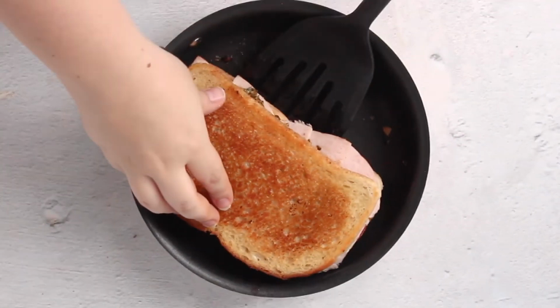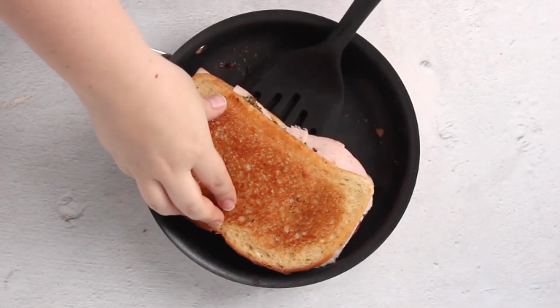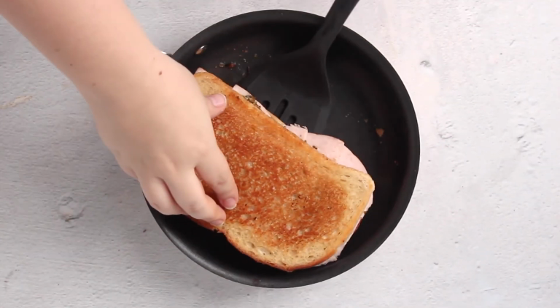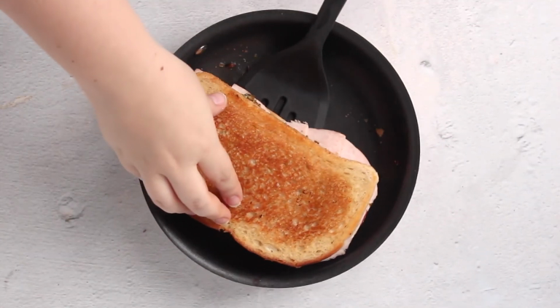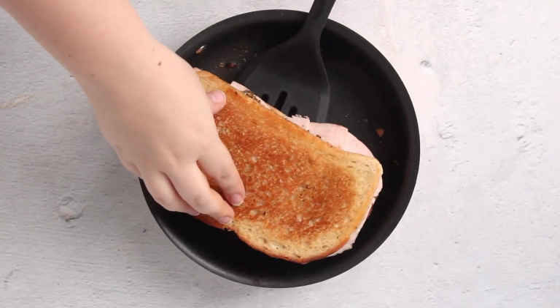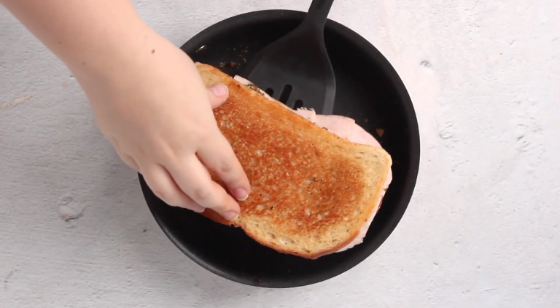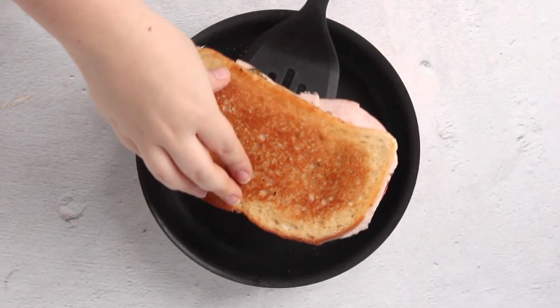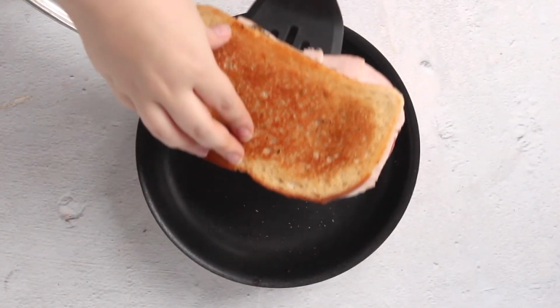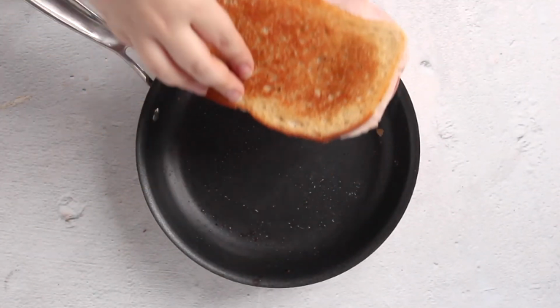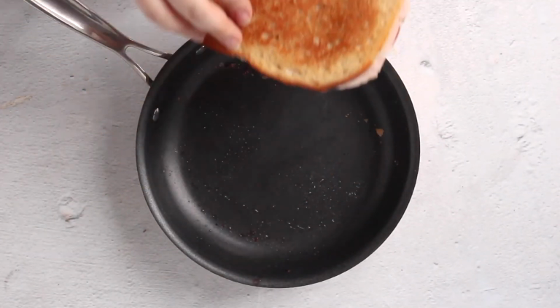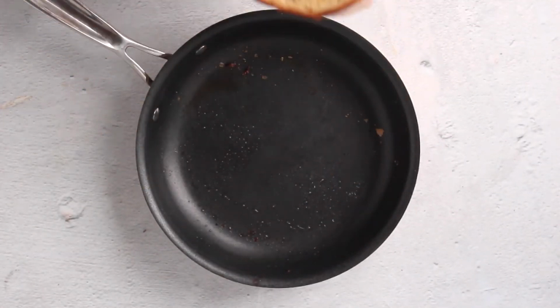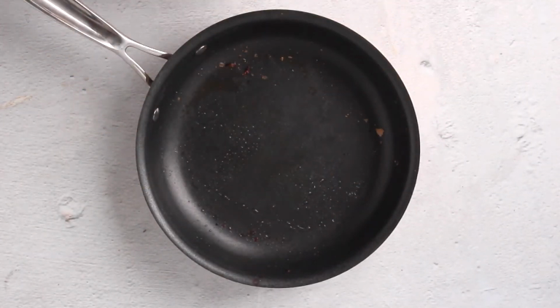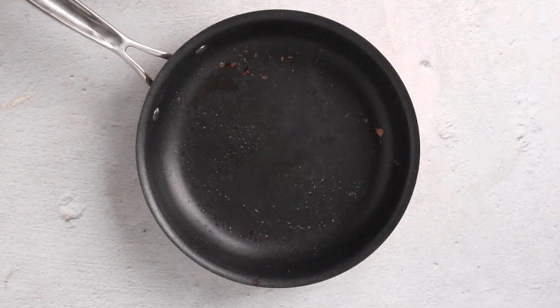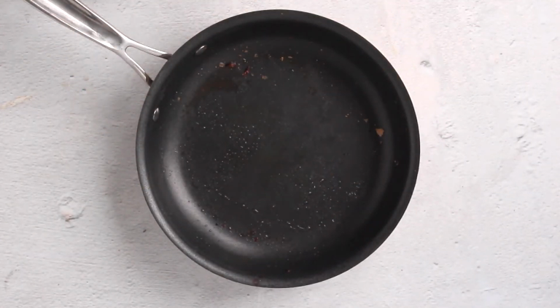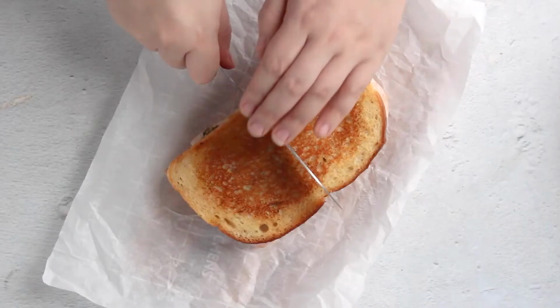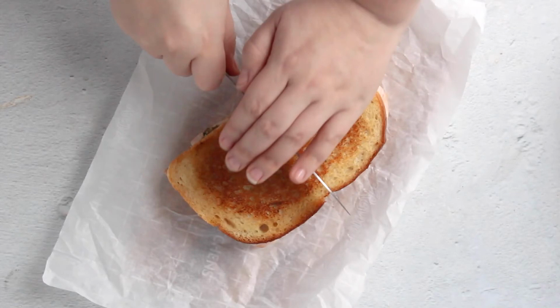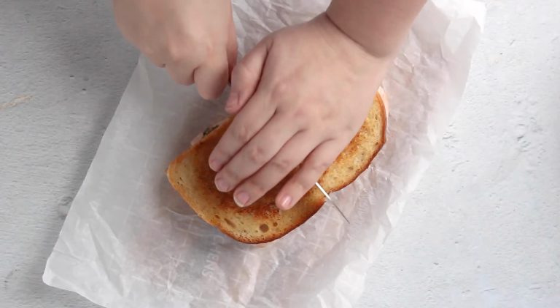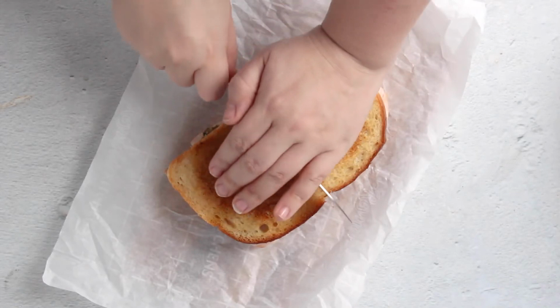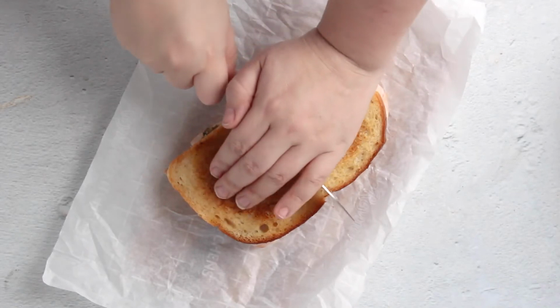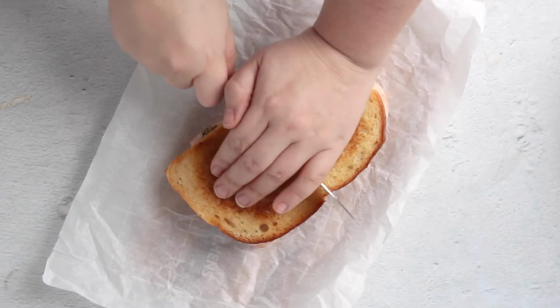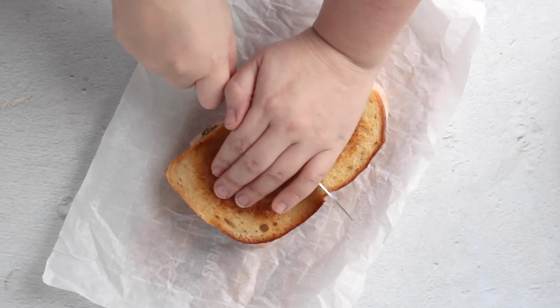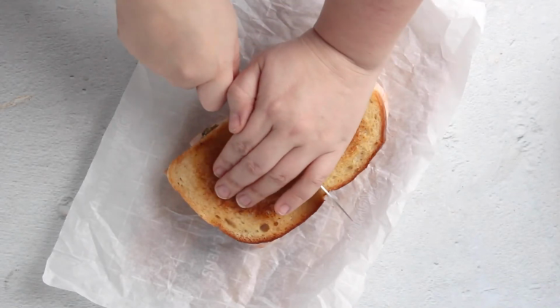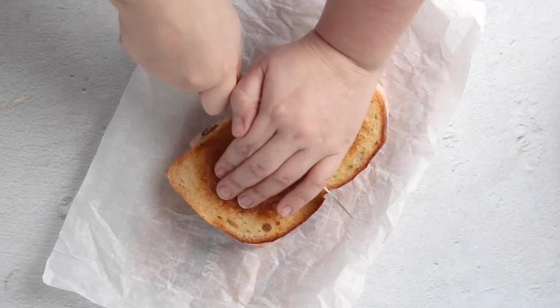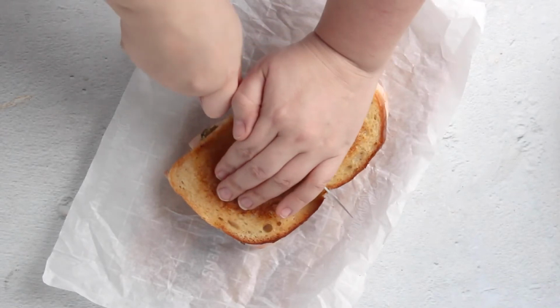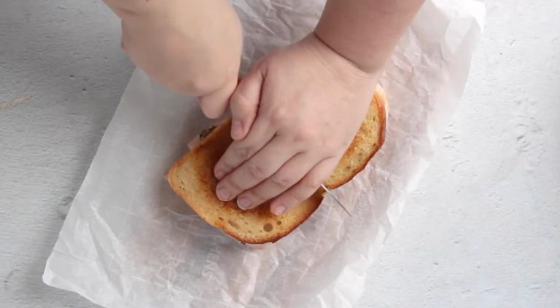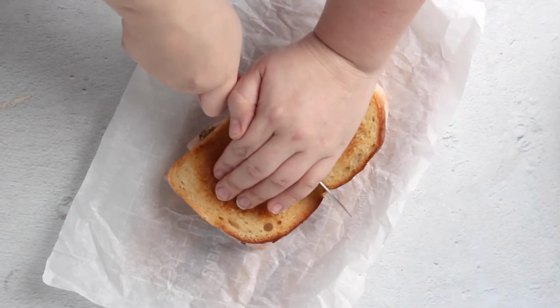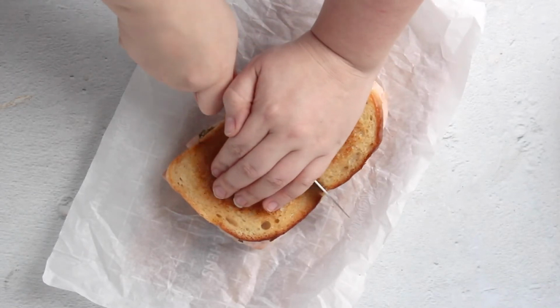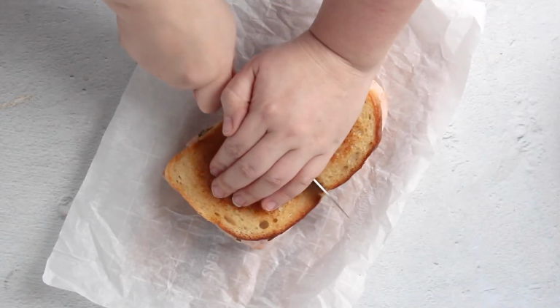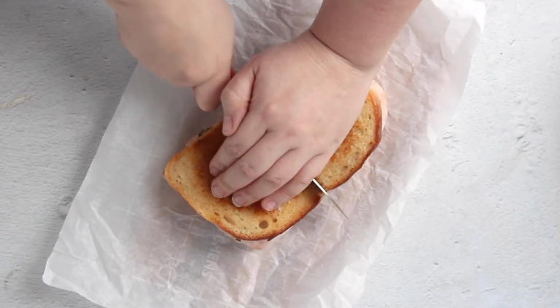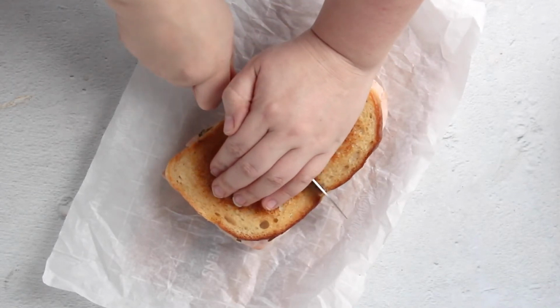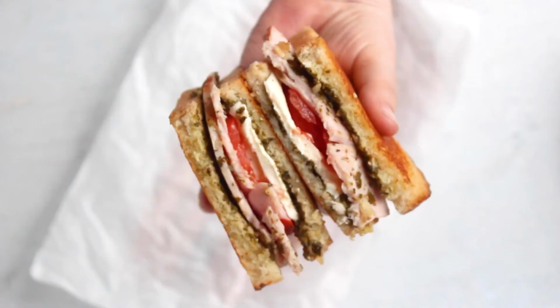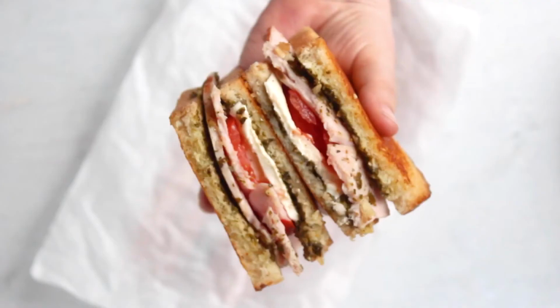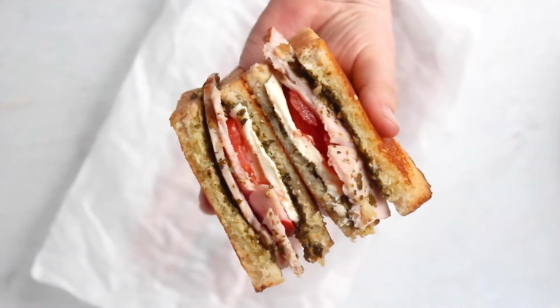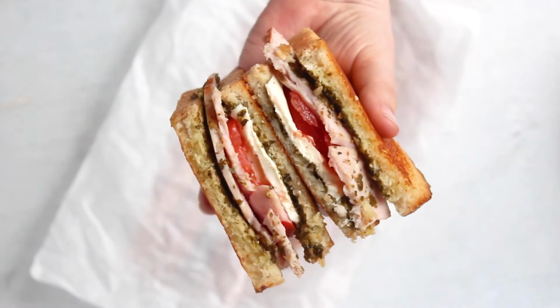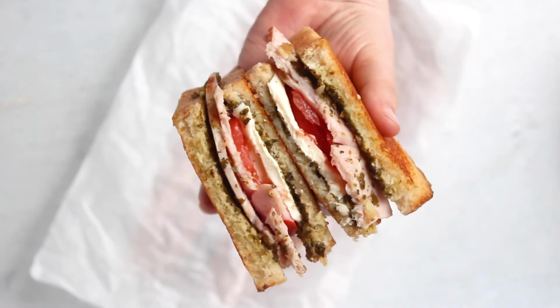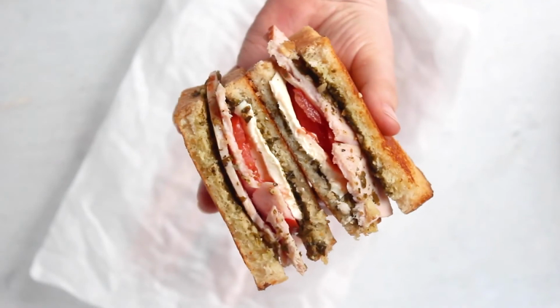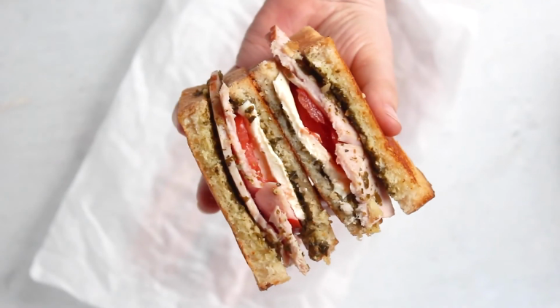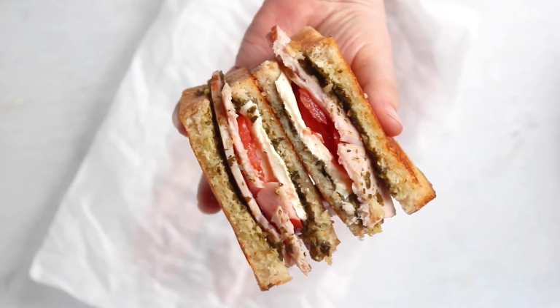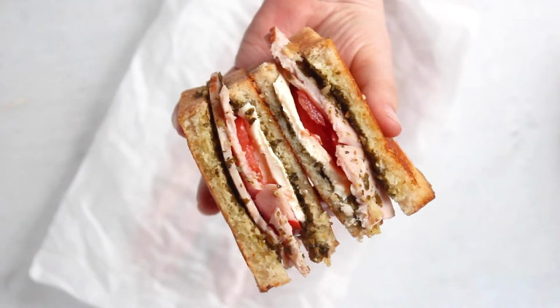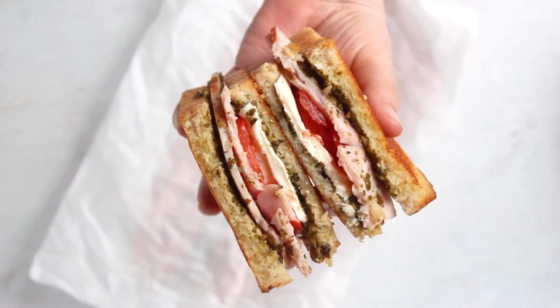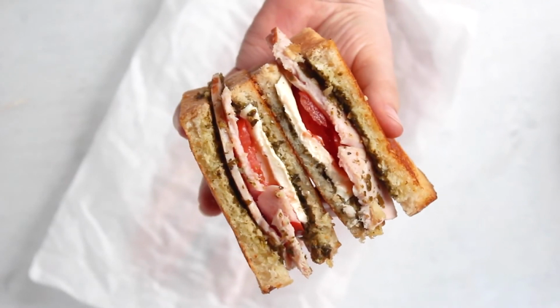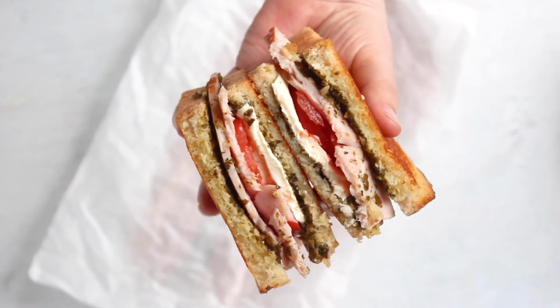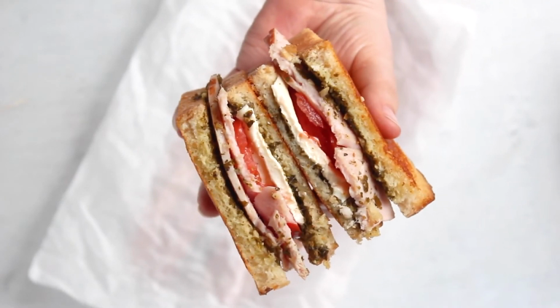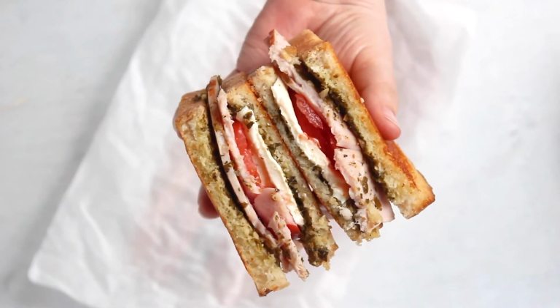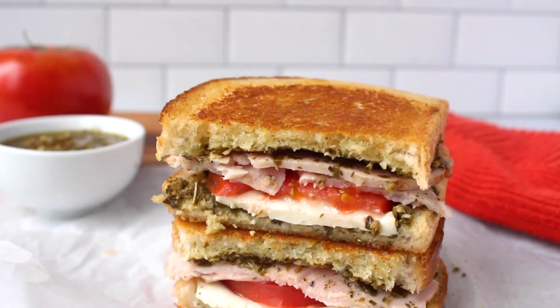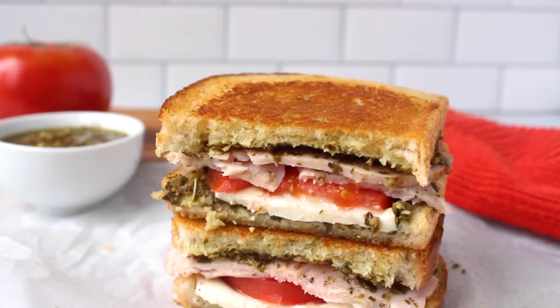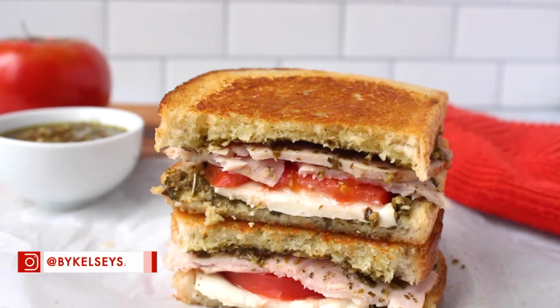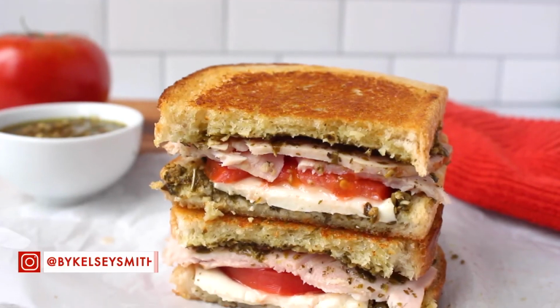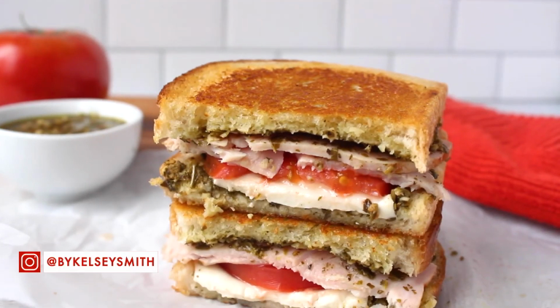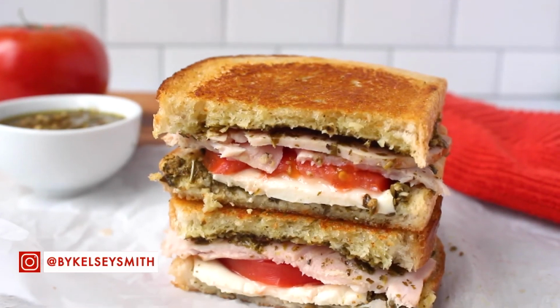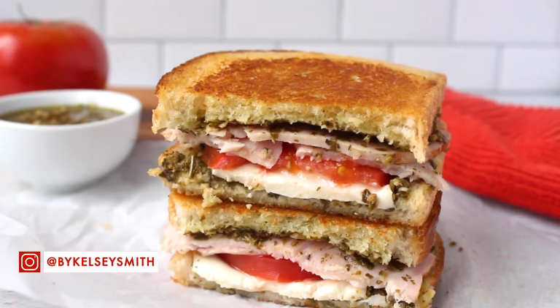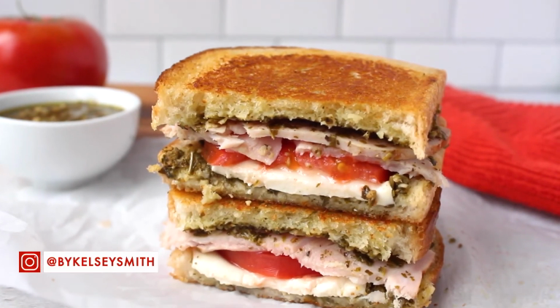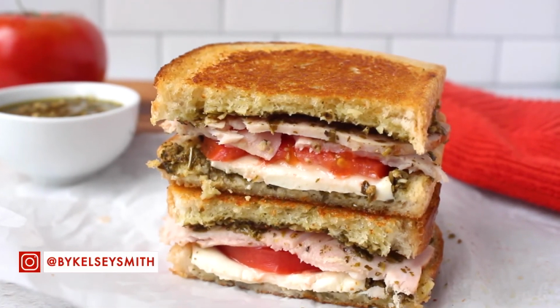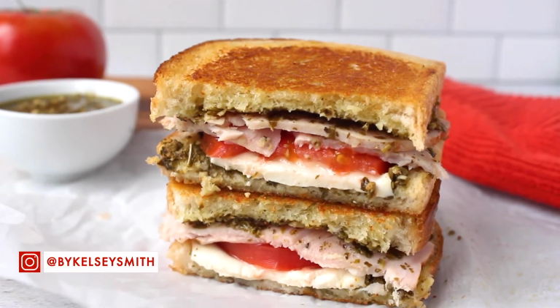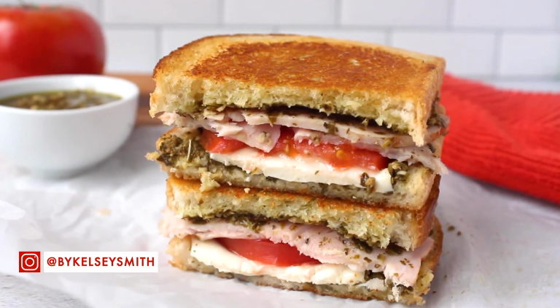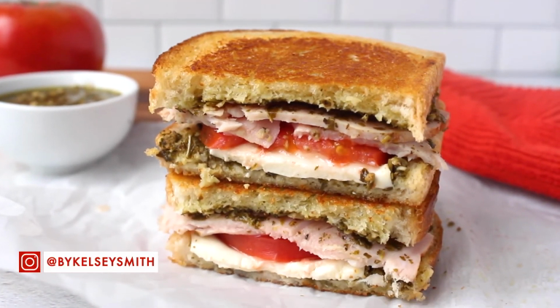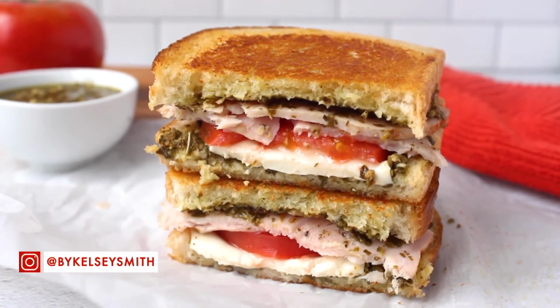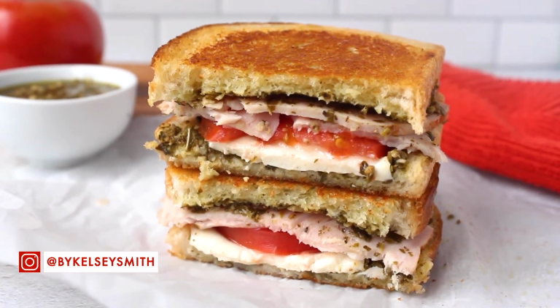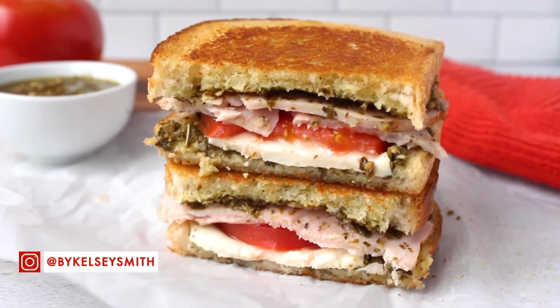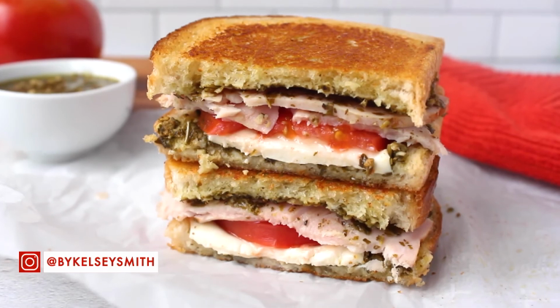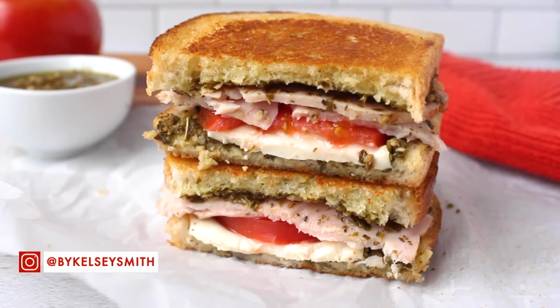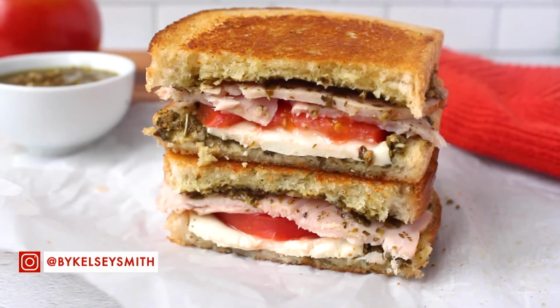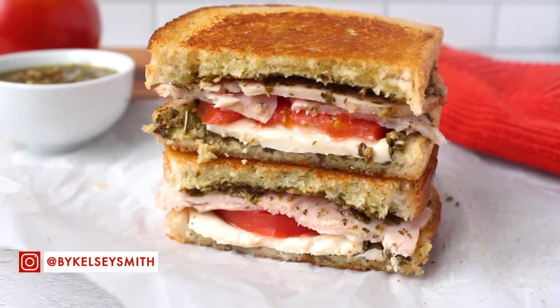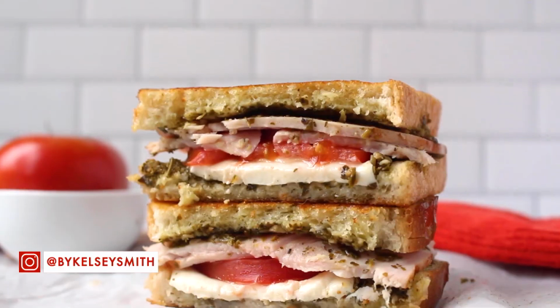And that's it — all you have to do is cut and serve. This would also be amazing in a panini press. If you have any questions, let me know. Otherwise, I'll see you guys next time.